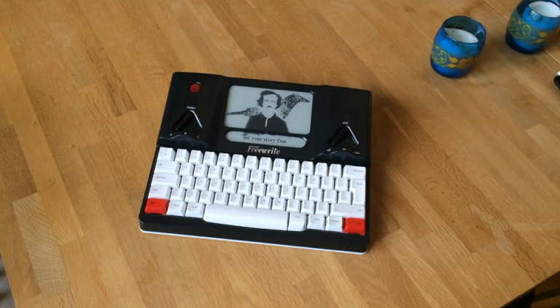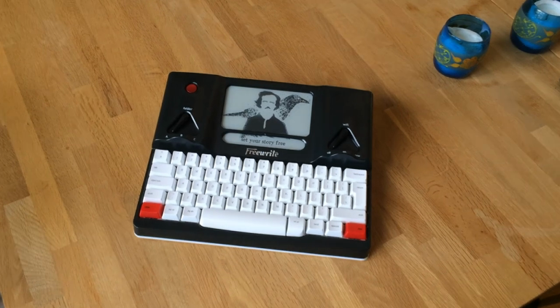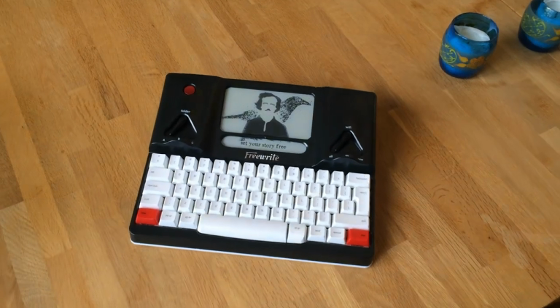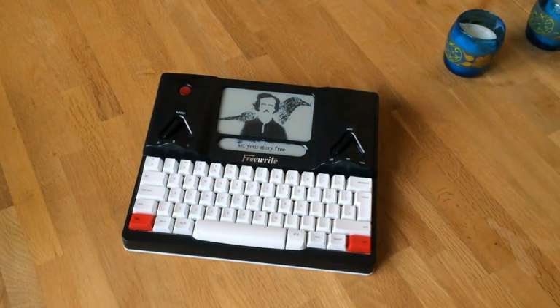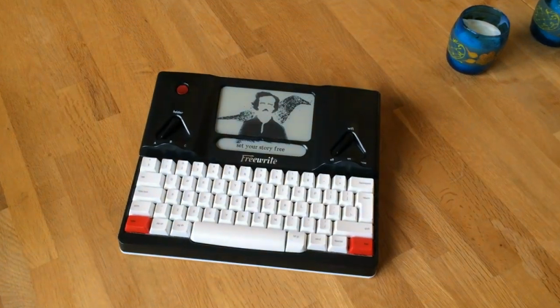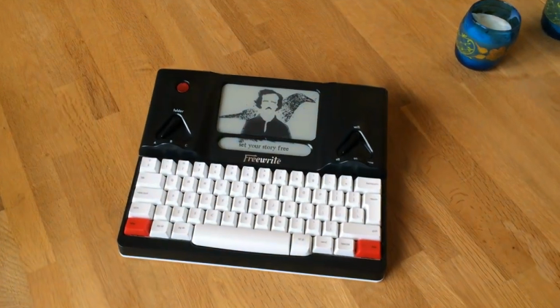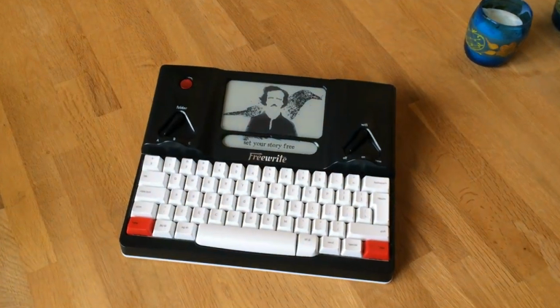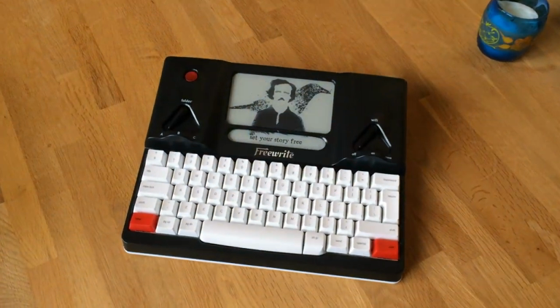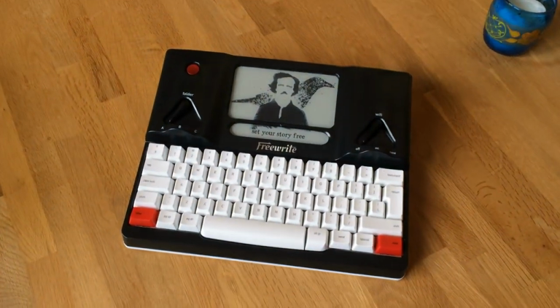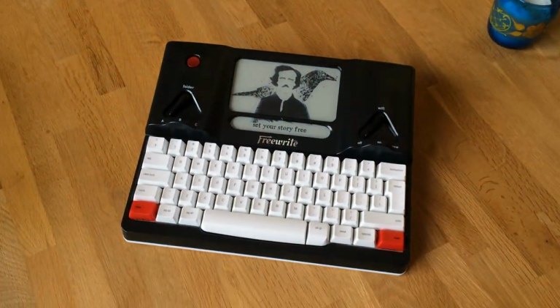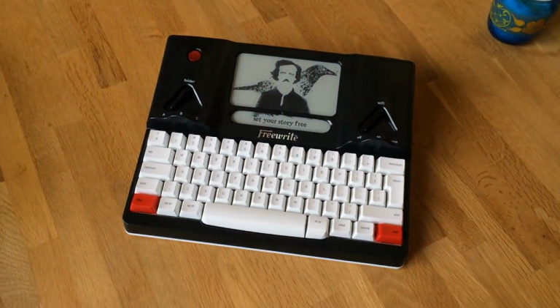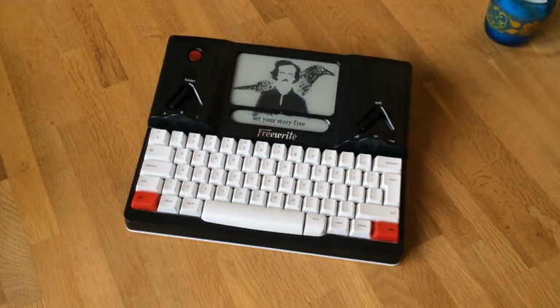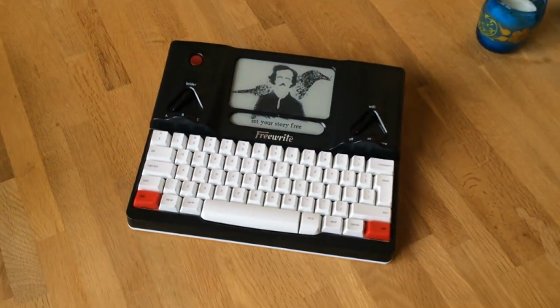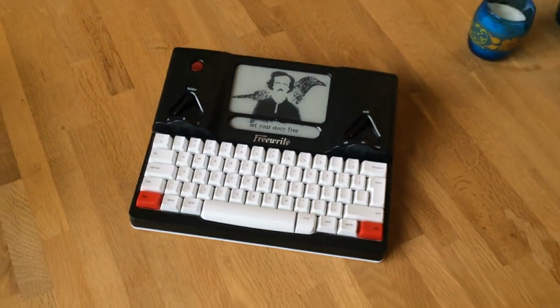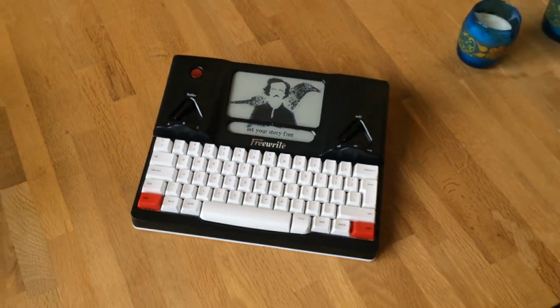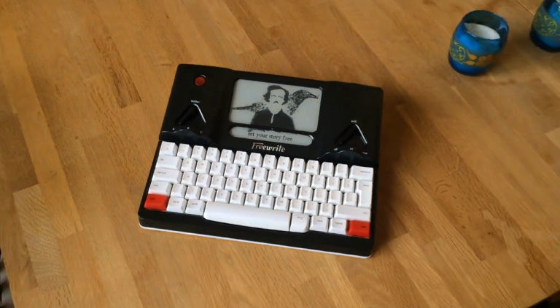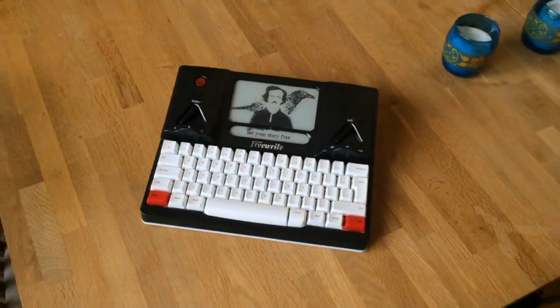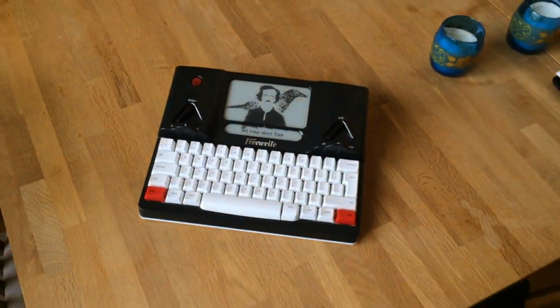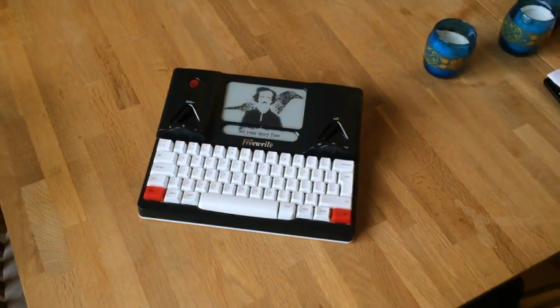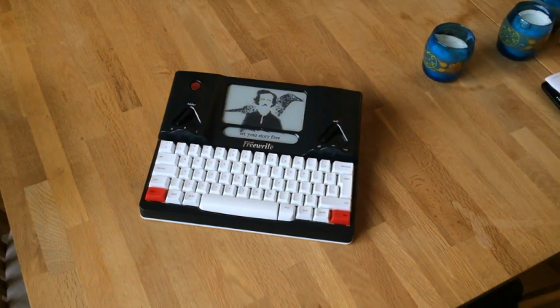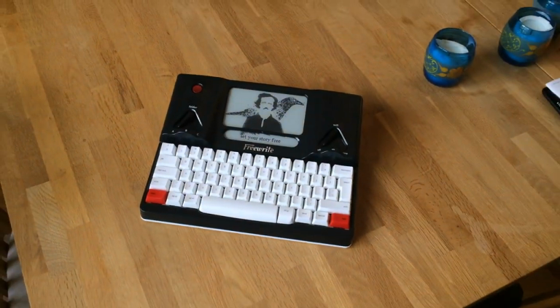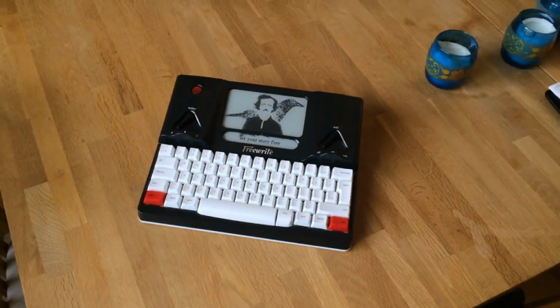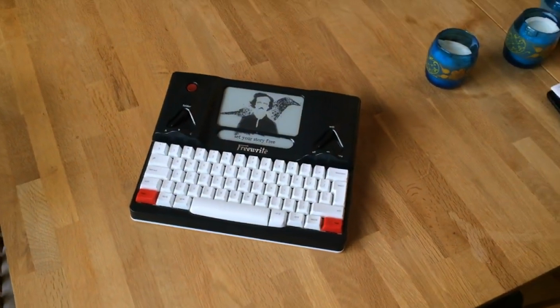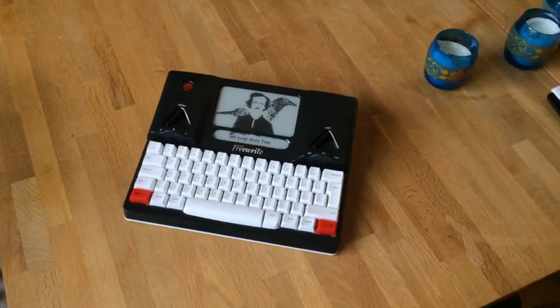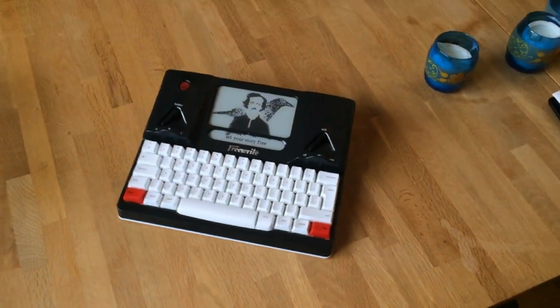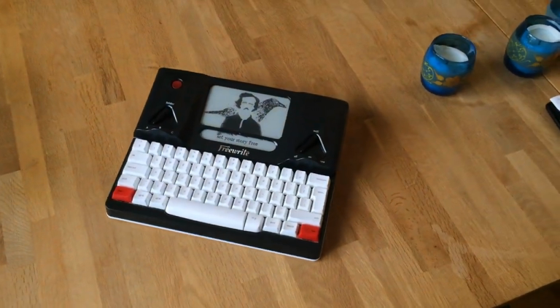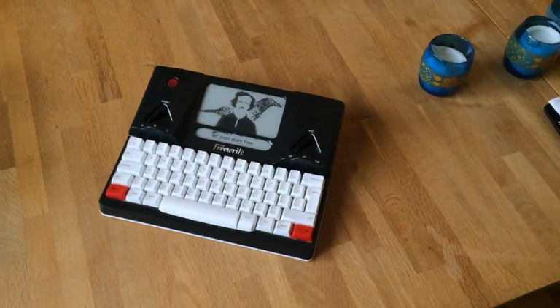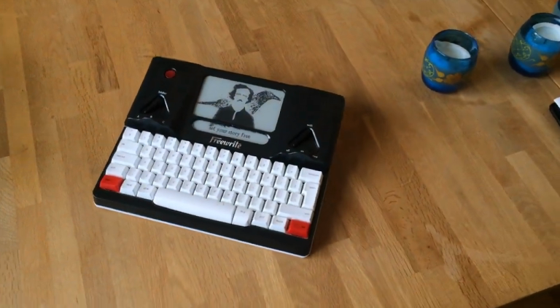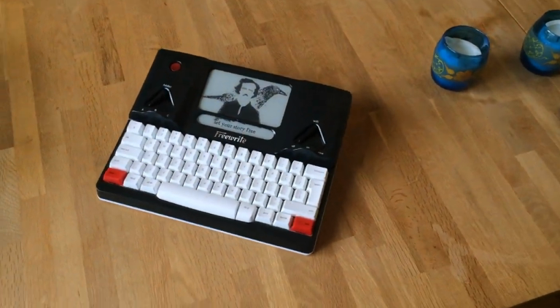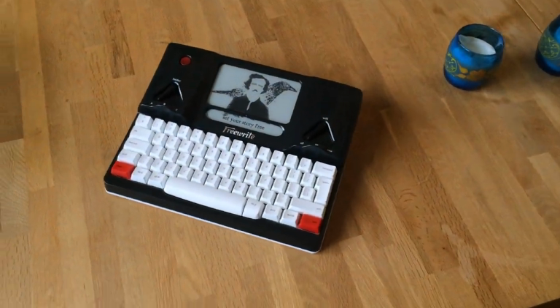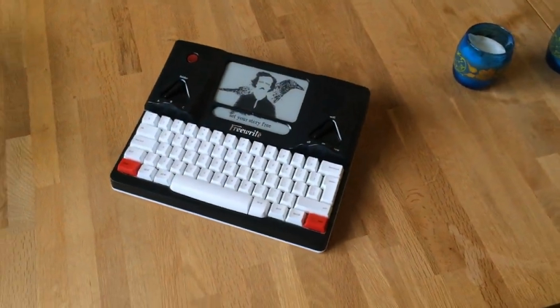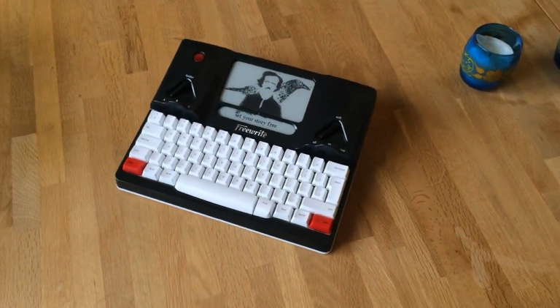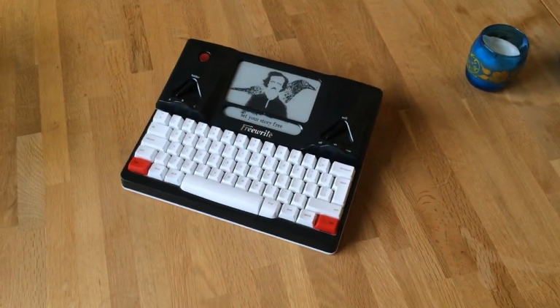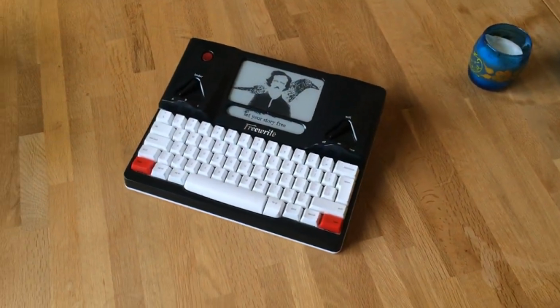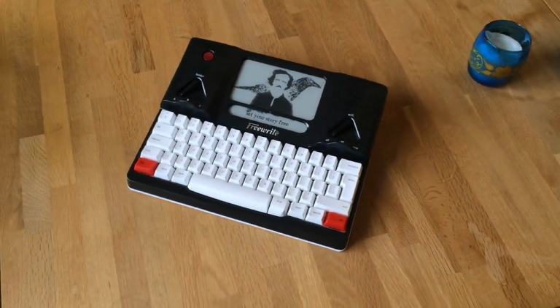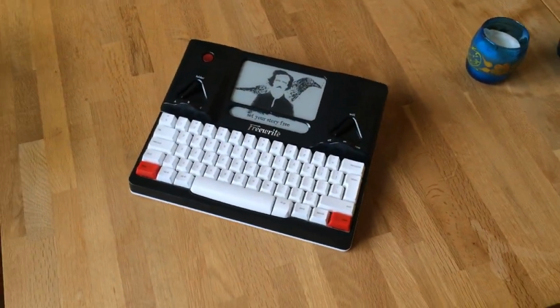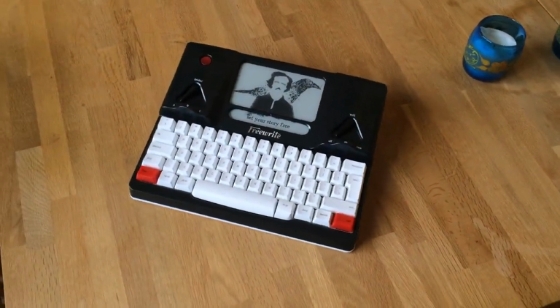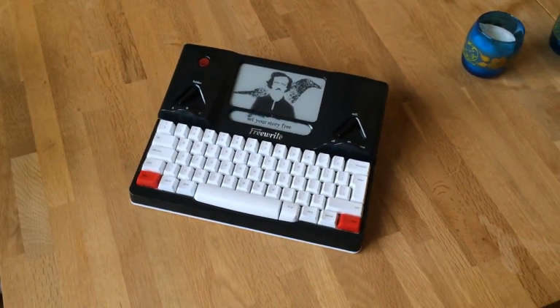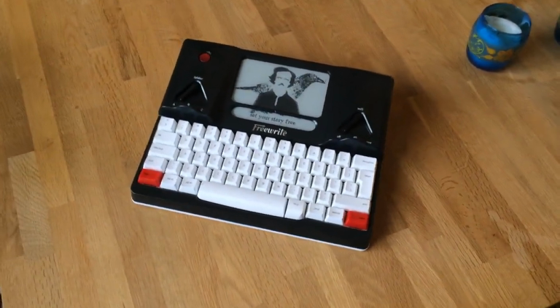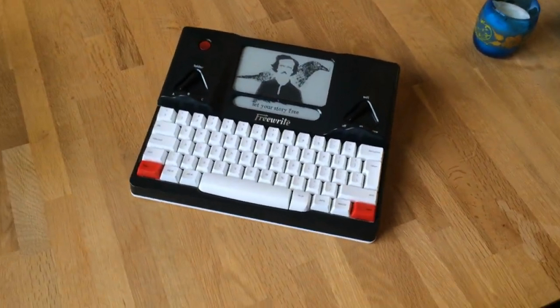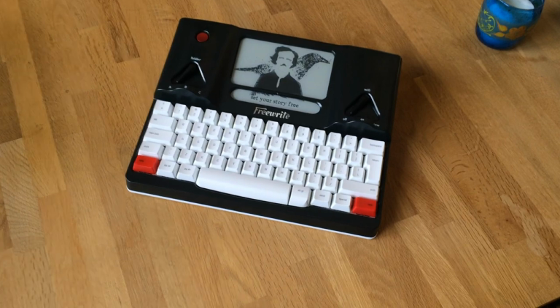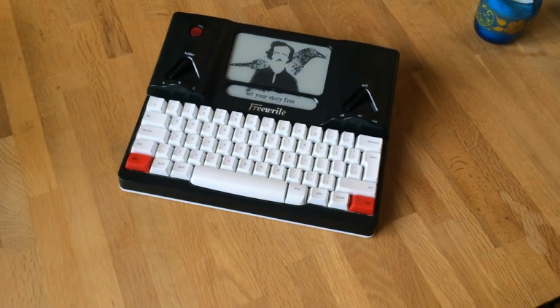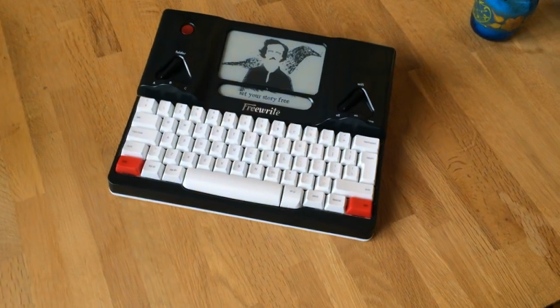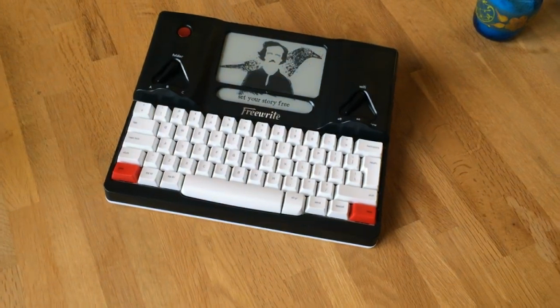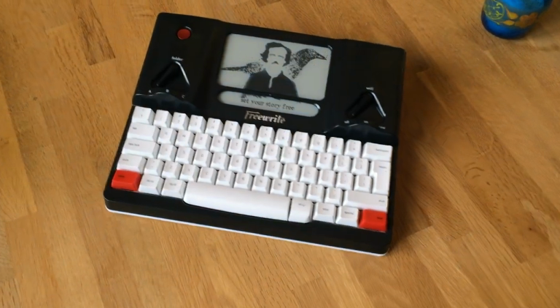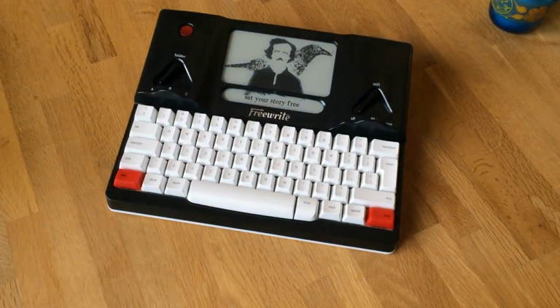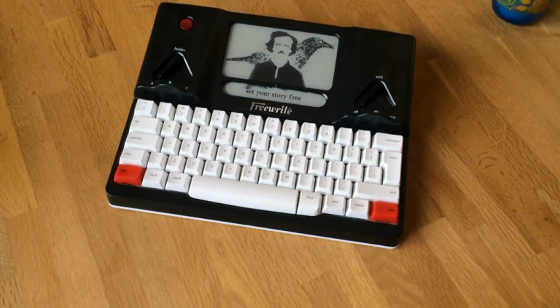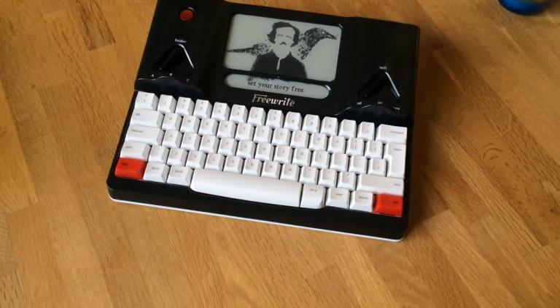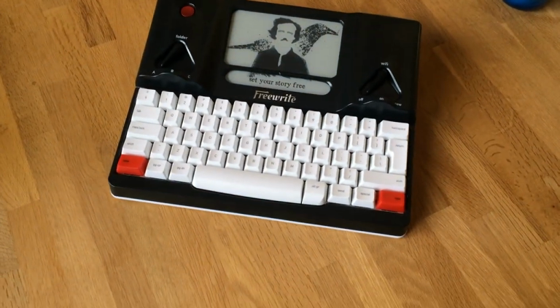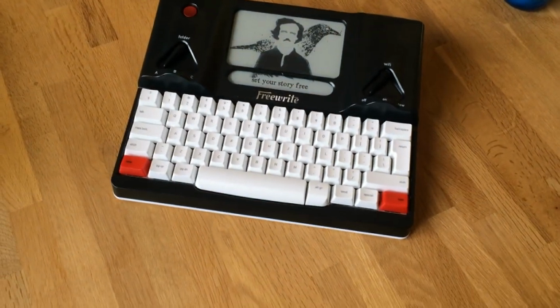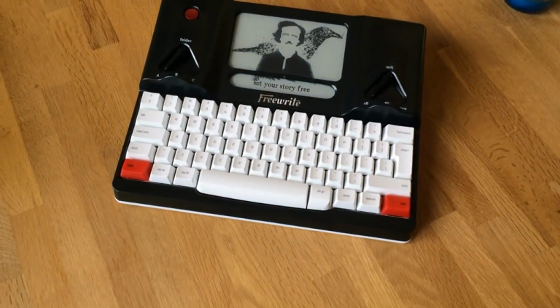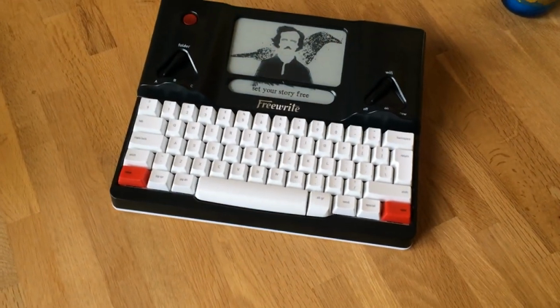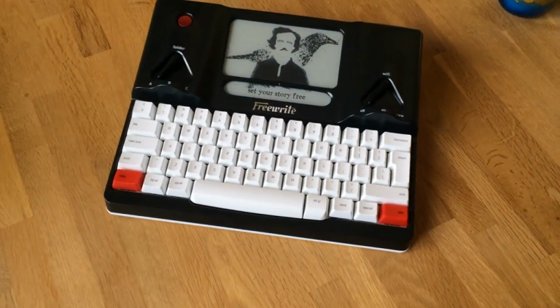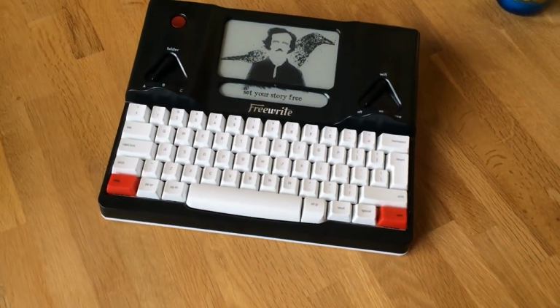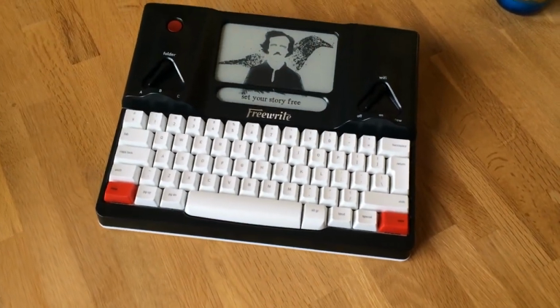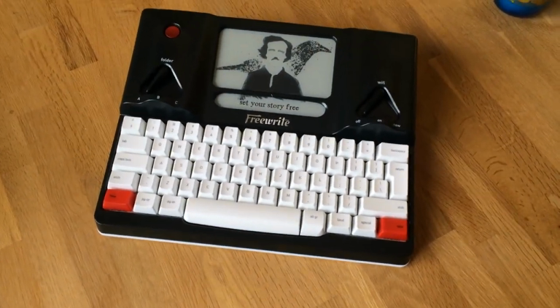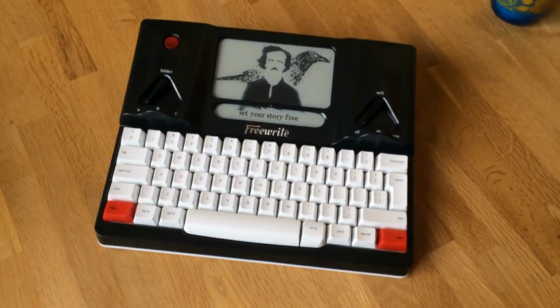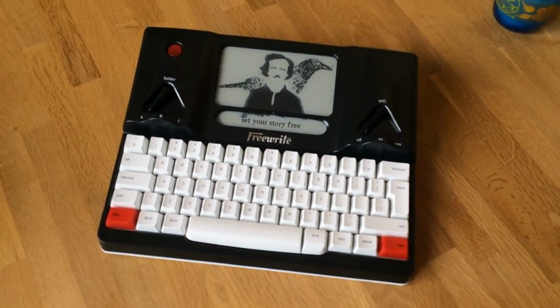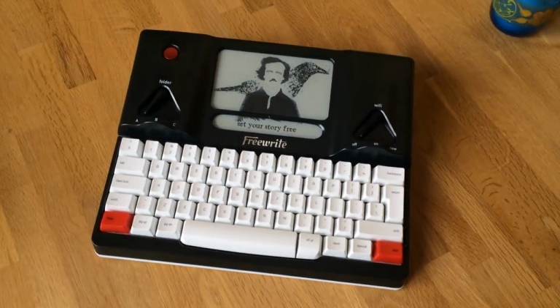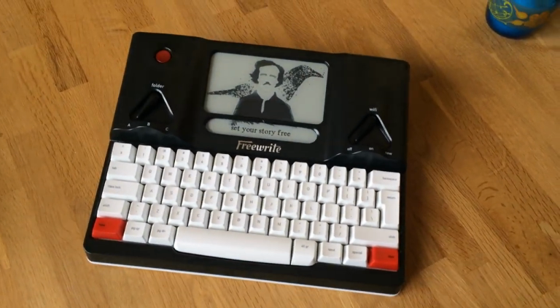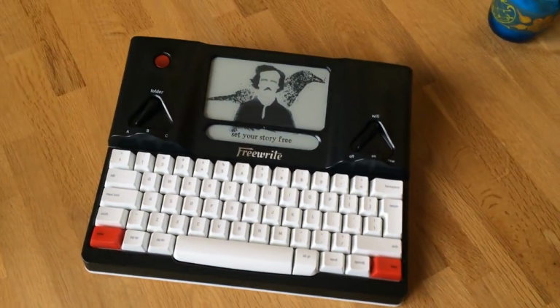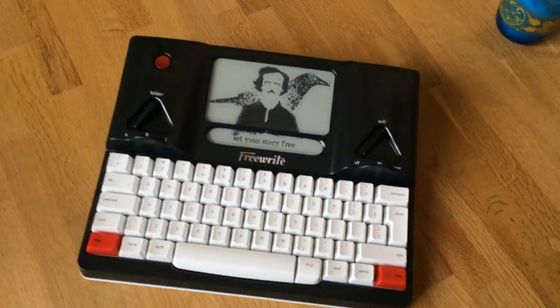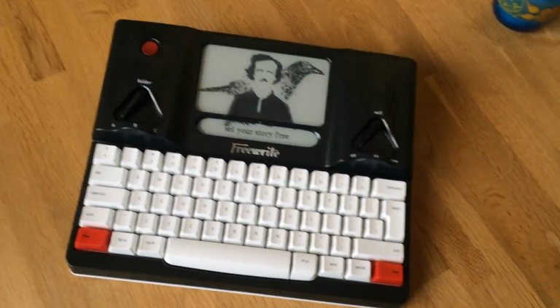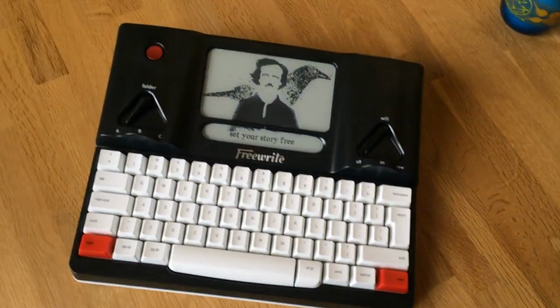Hi, this is Alex. Just as per requested, I'm going to talk through a little bit my new FreeWrite, which just came in.